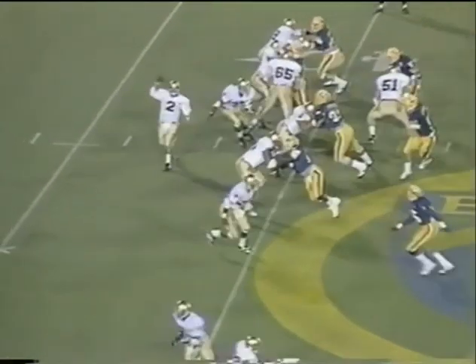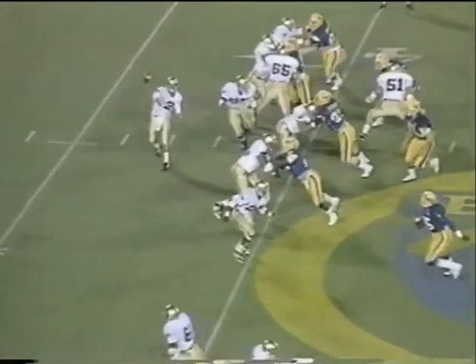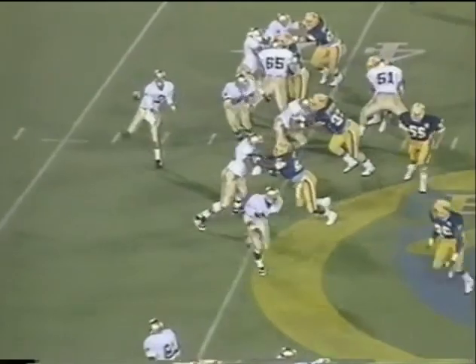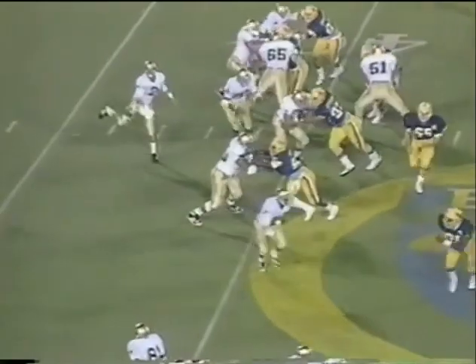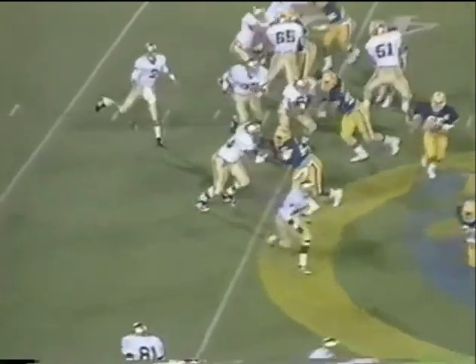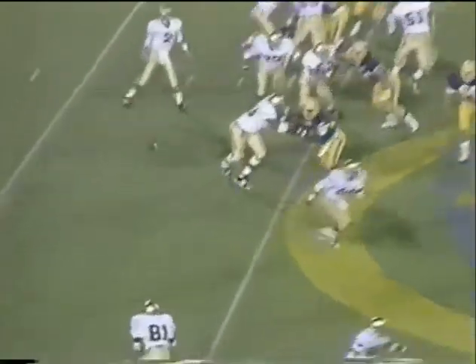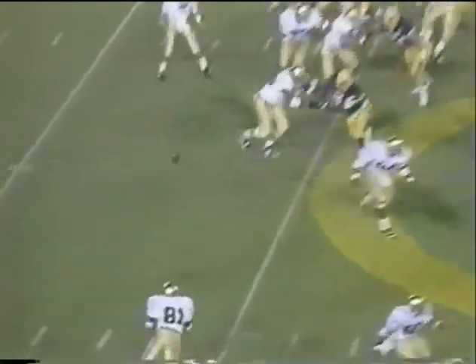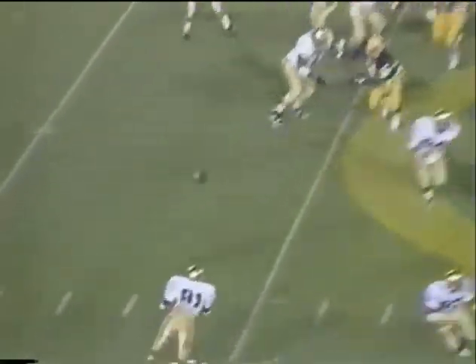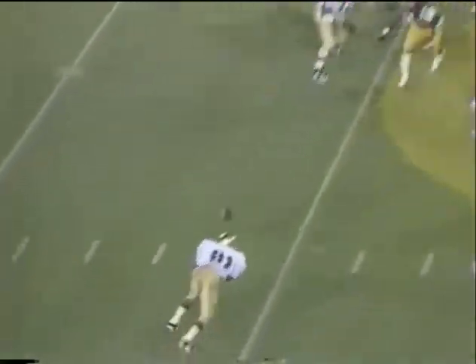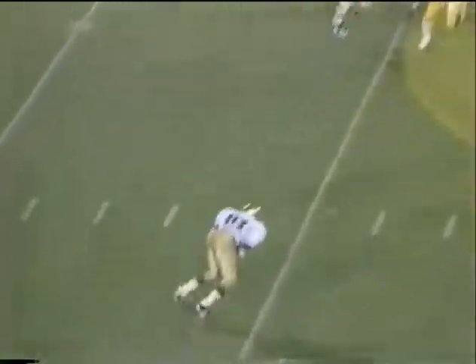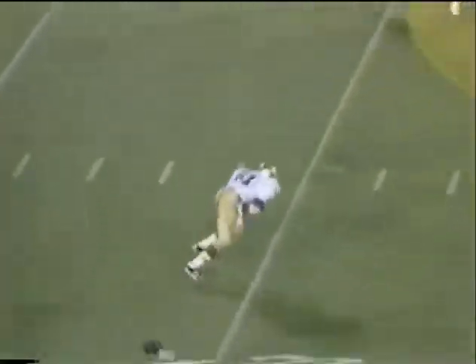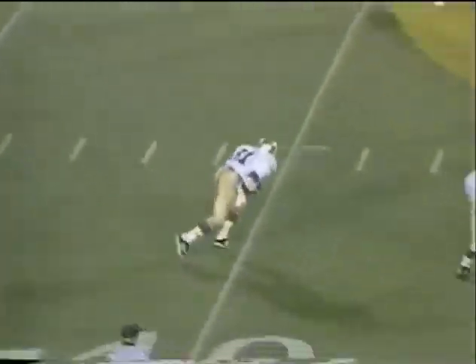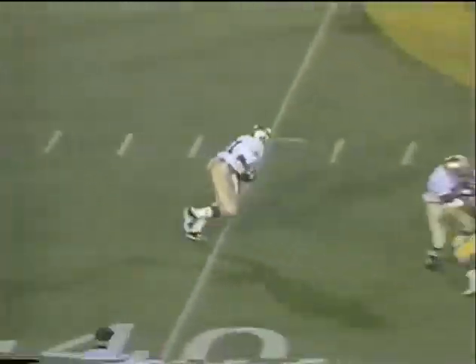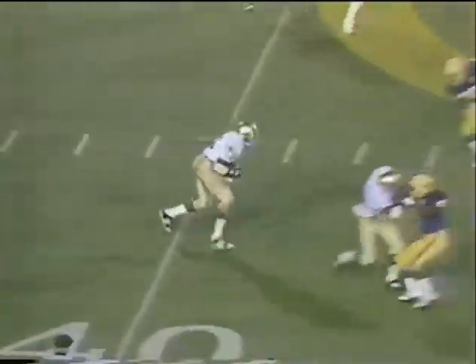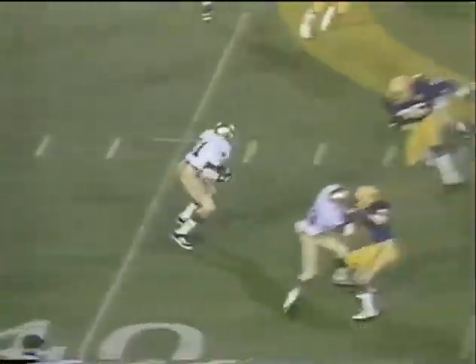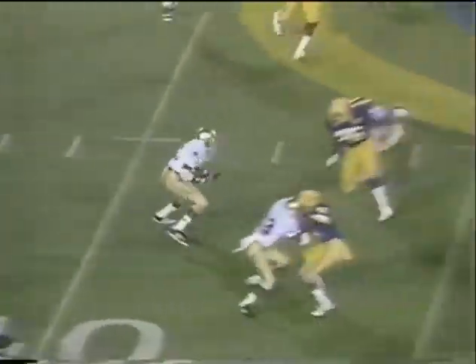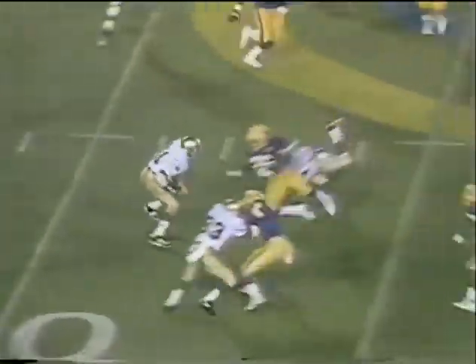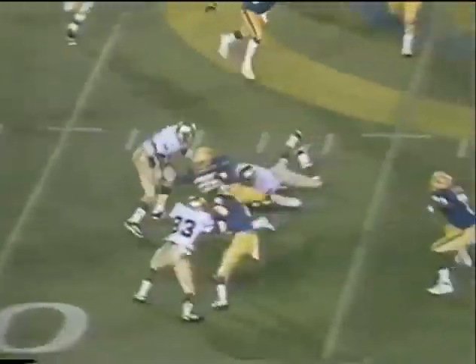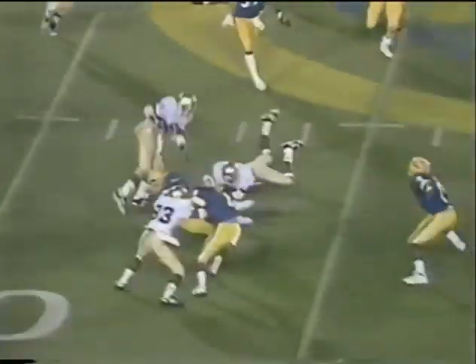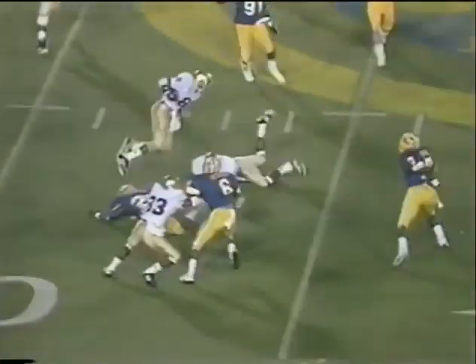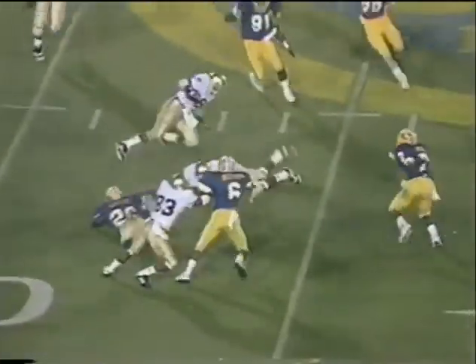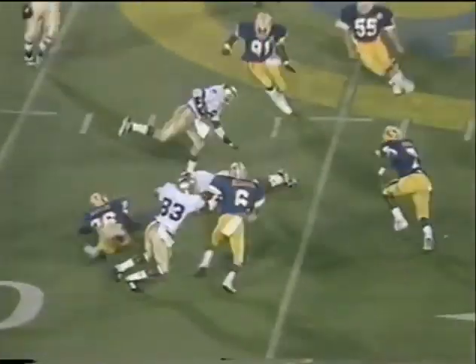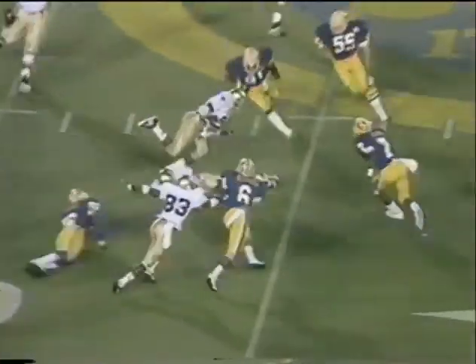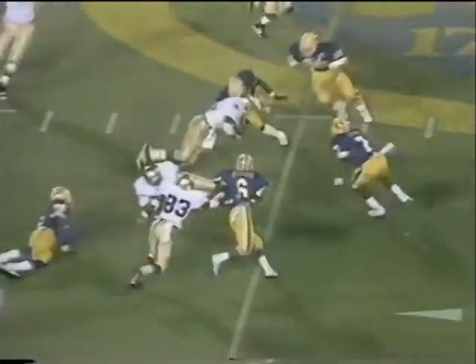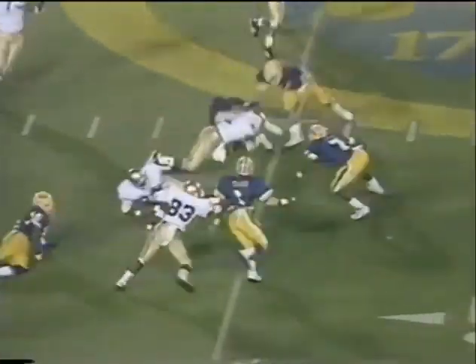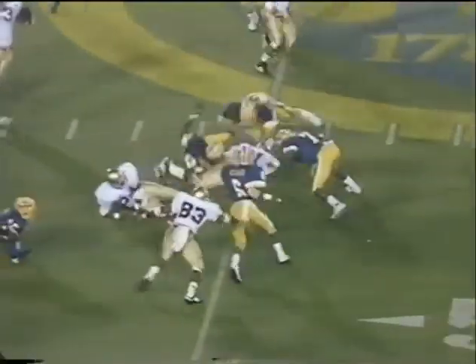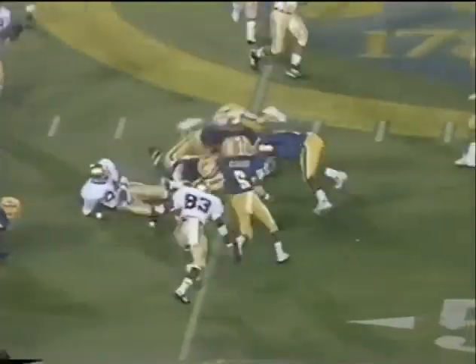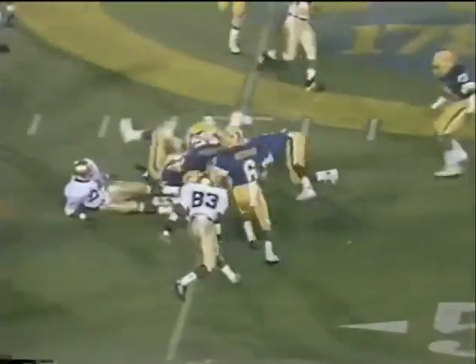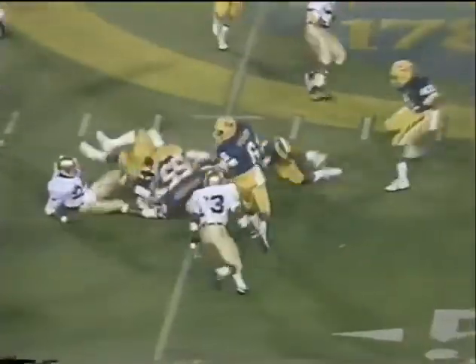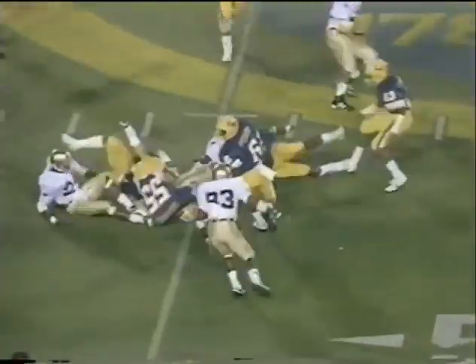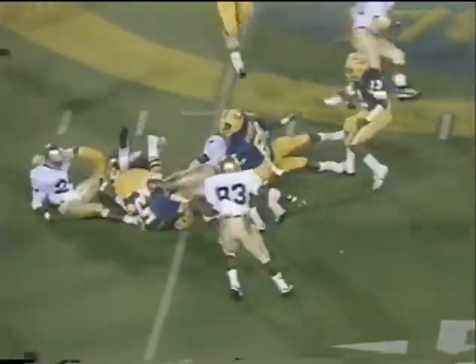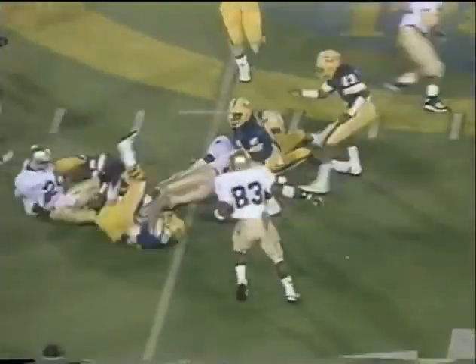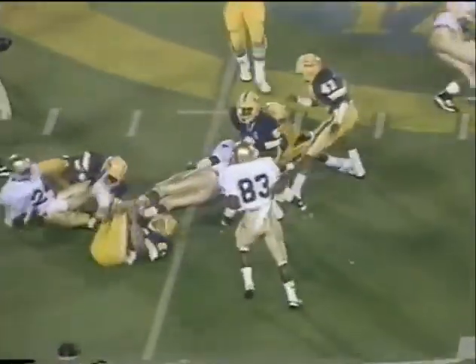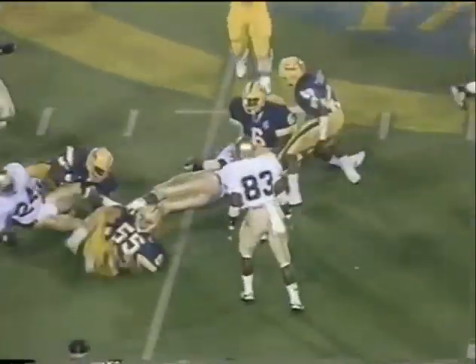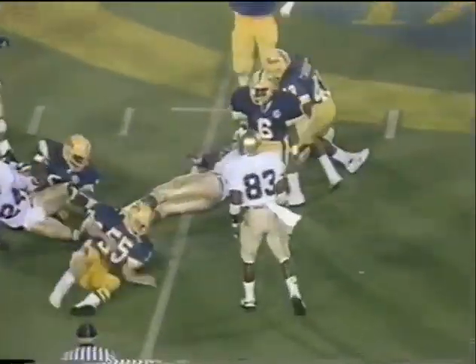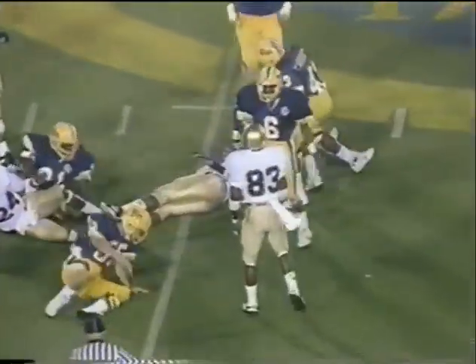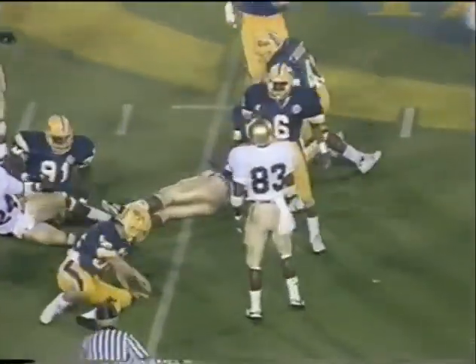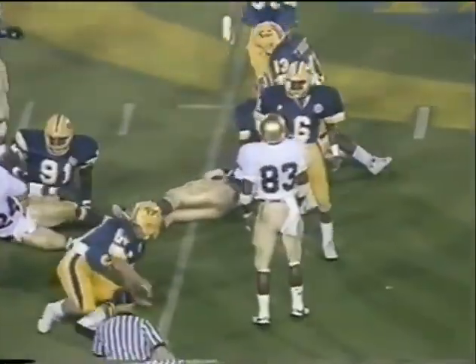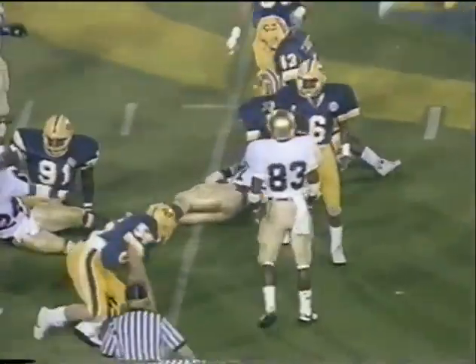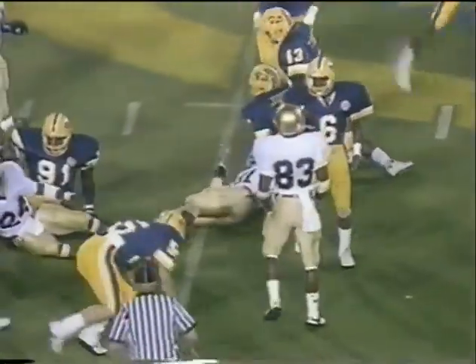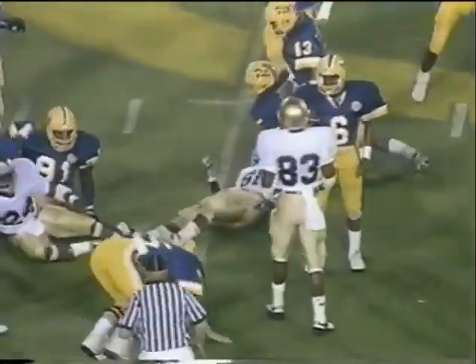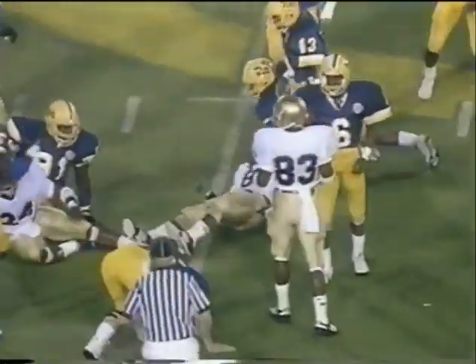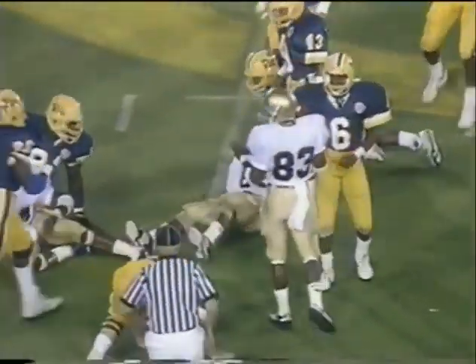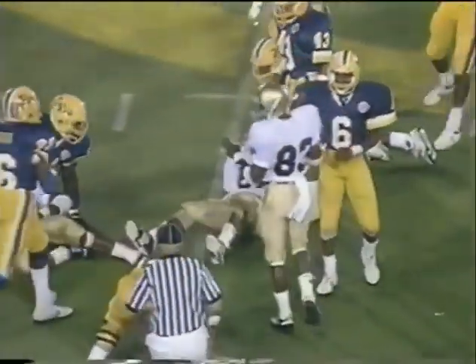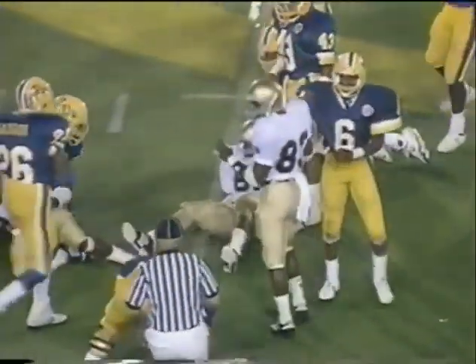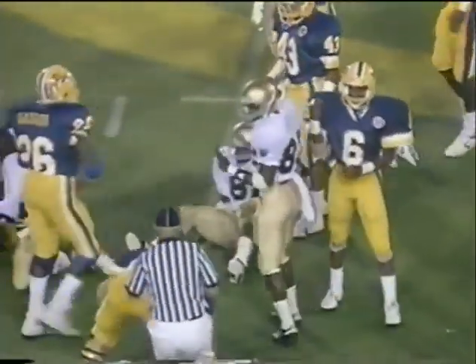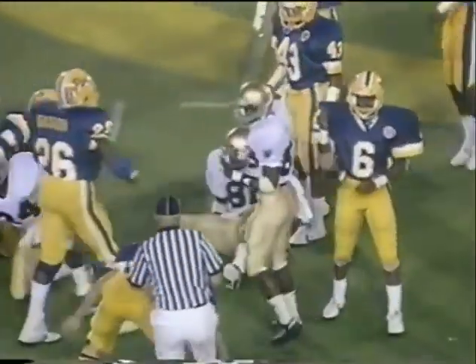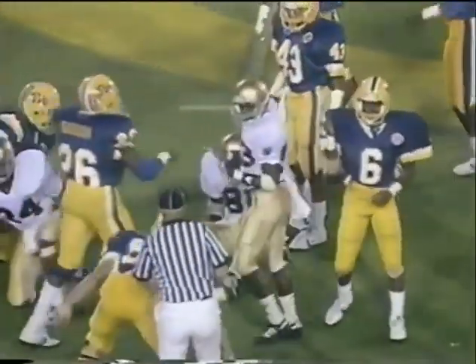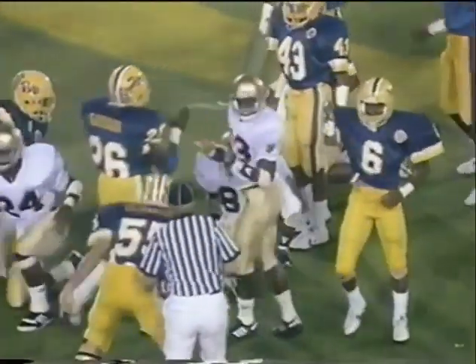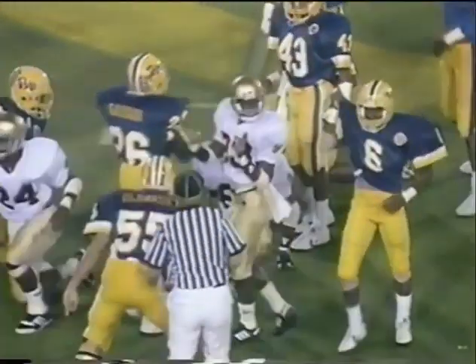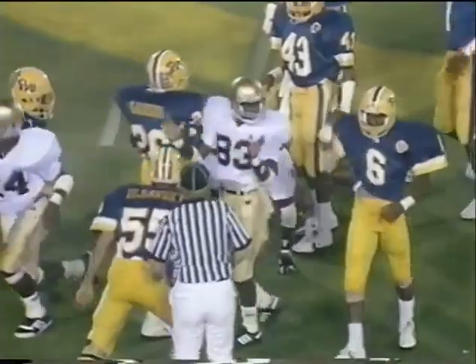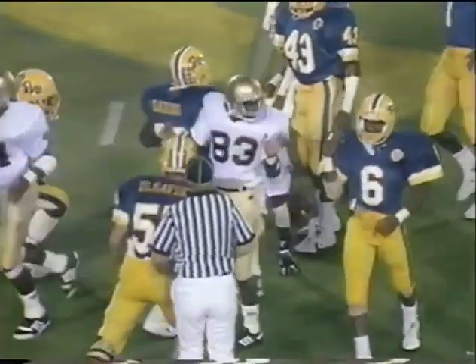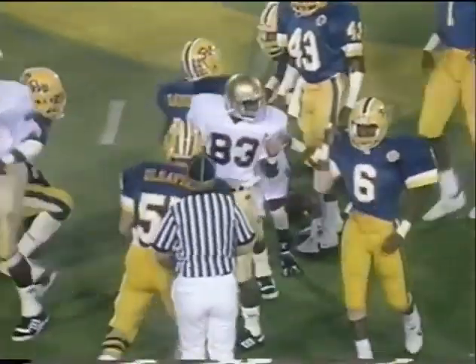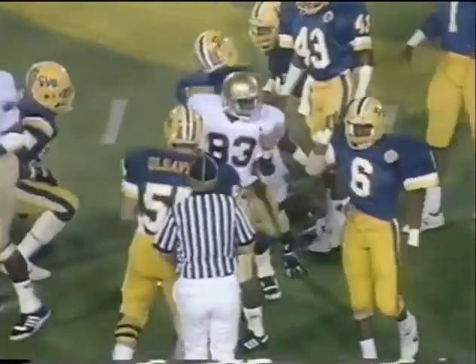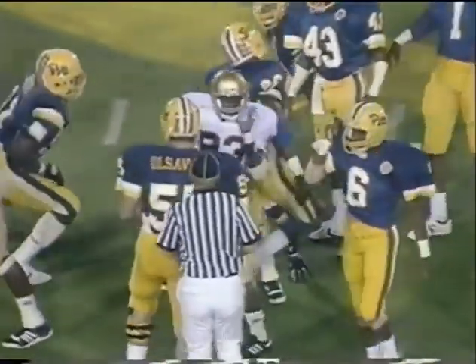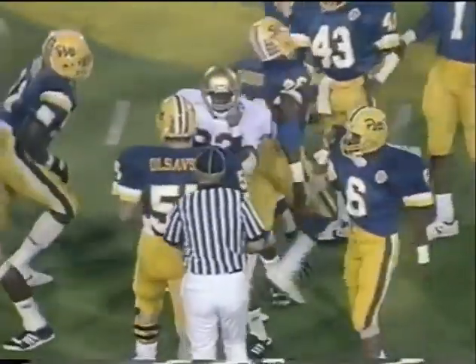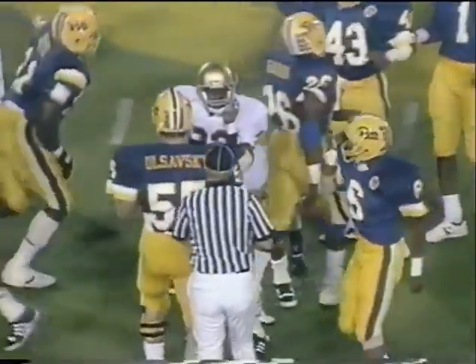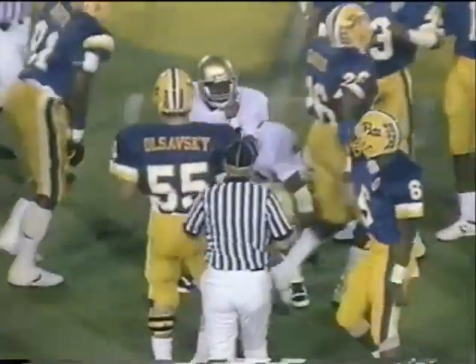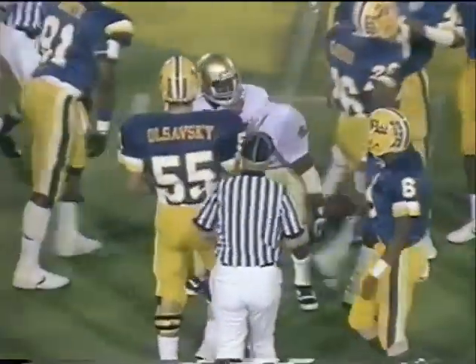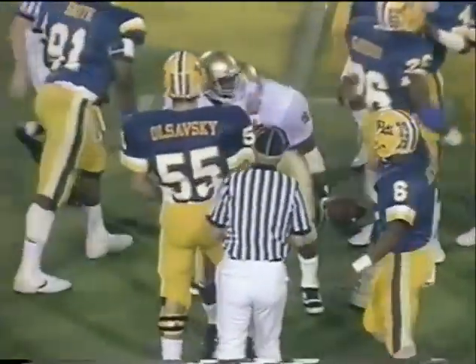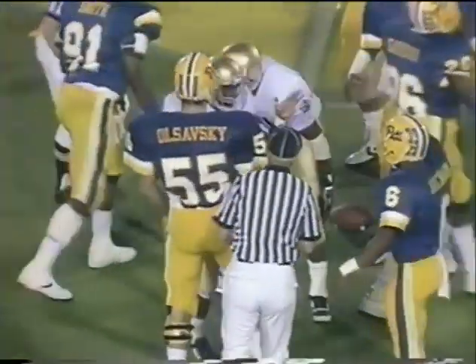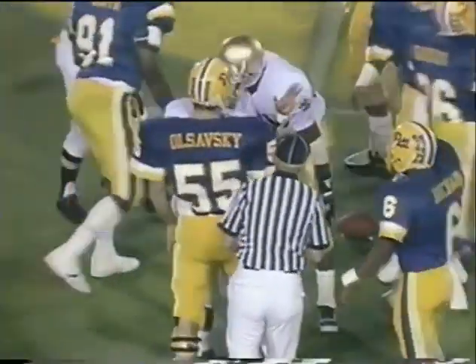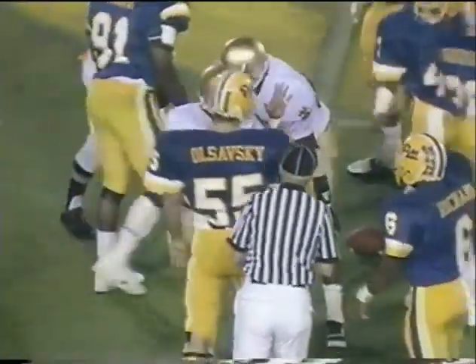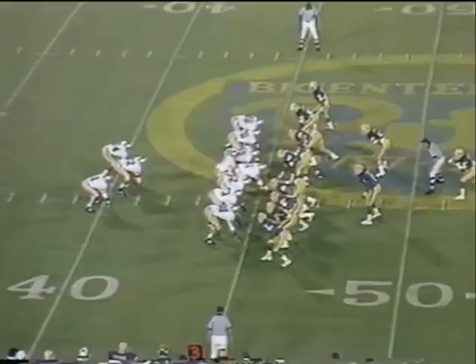Andrasak airborne, gets it to Brown. Brown — and you can see the elusive speed as he fights his way up to the 45-yard line.